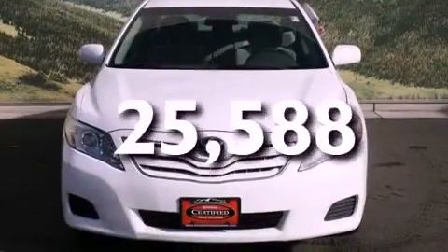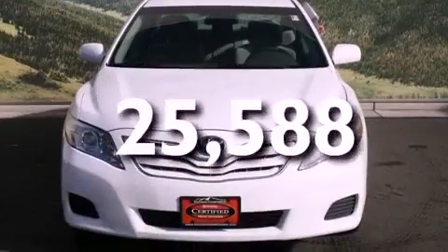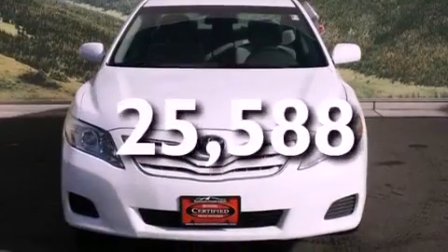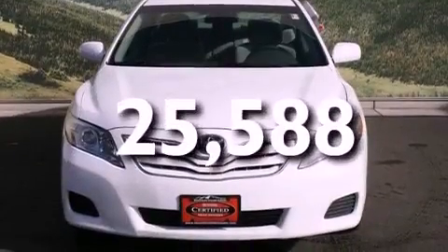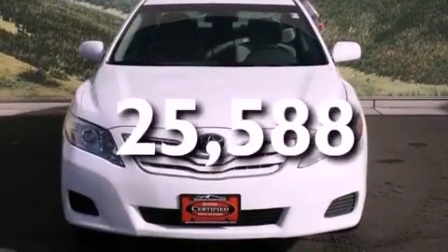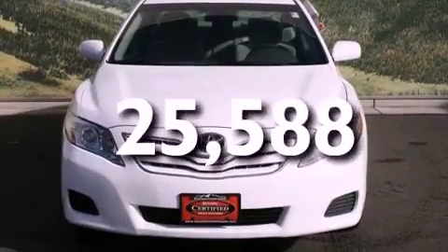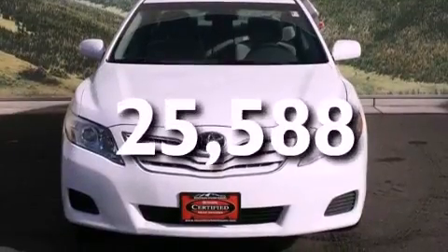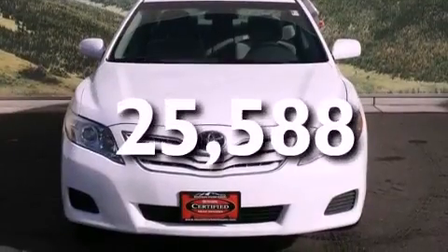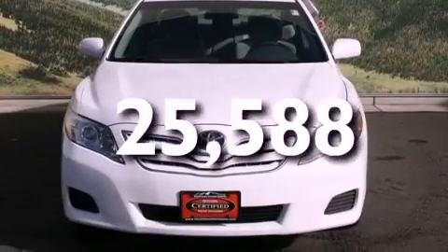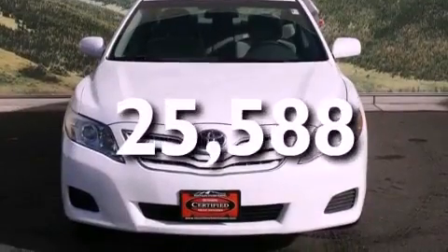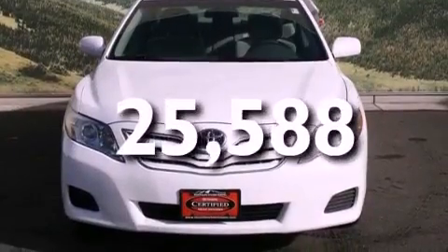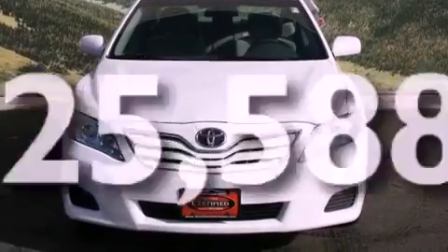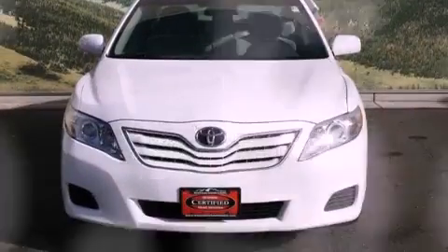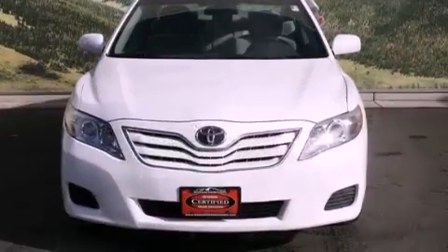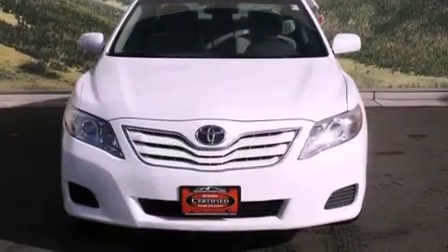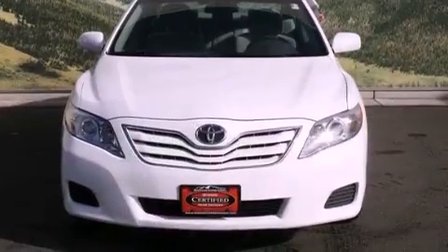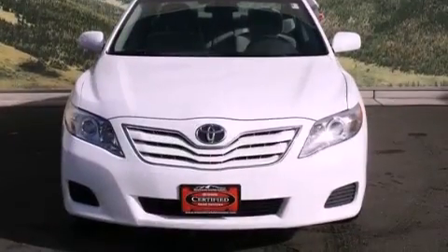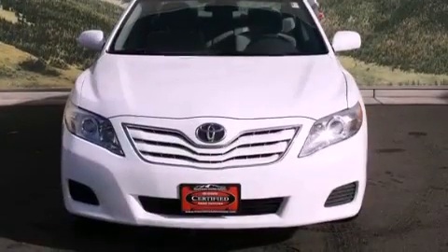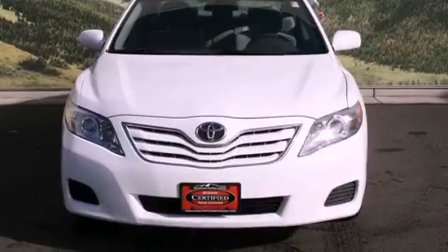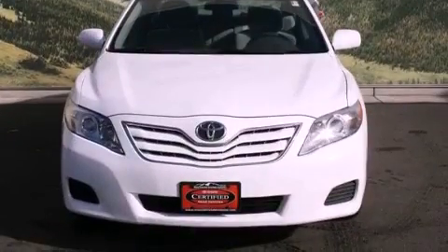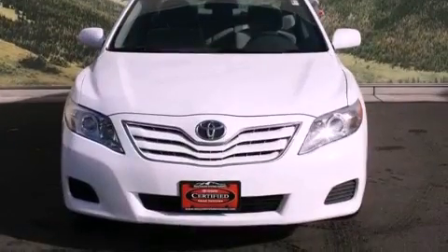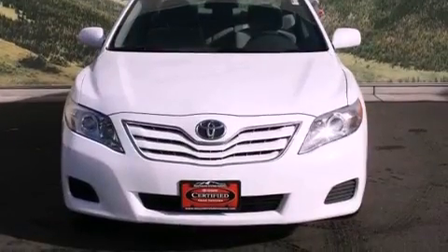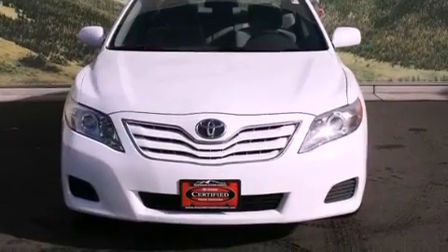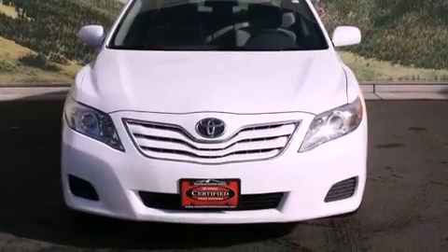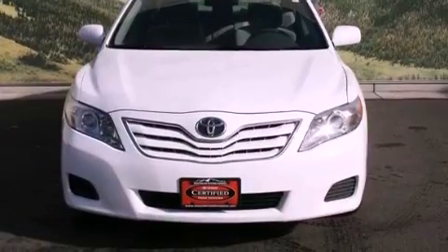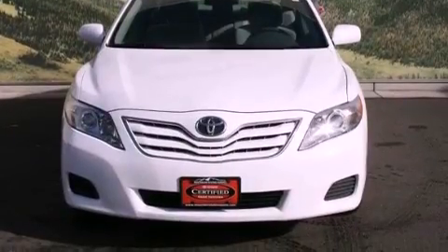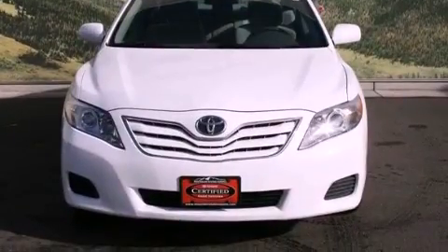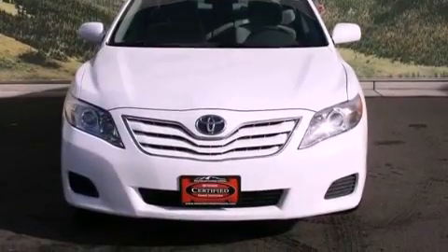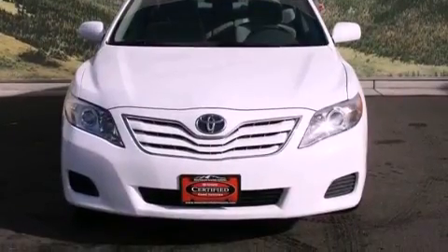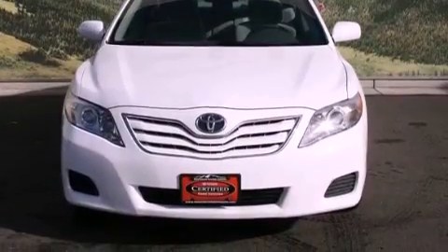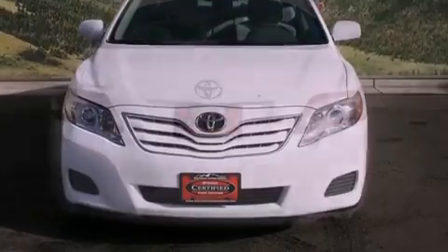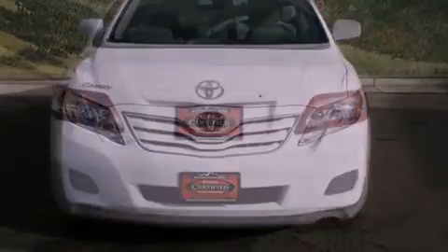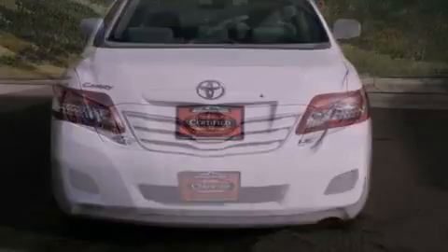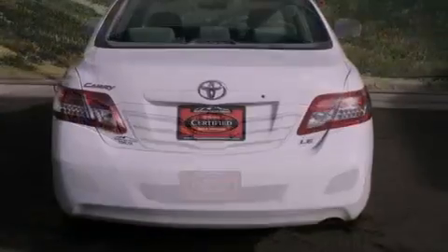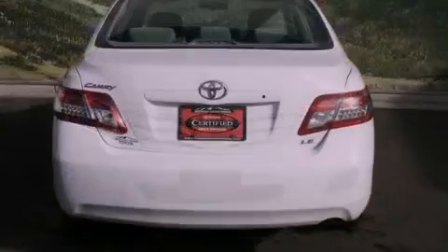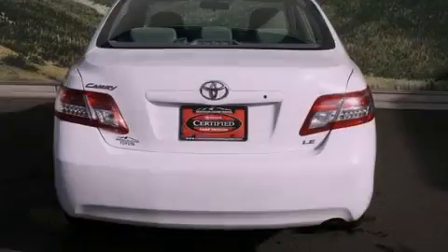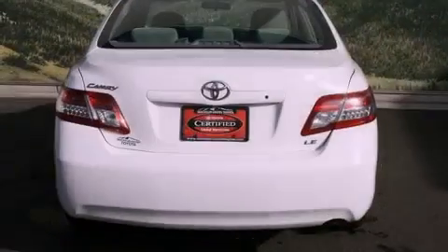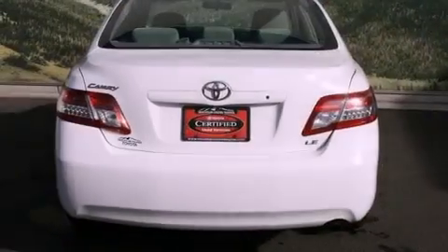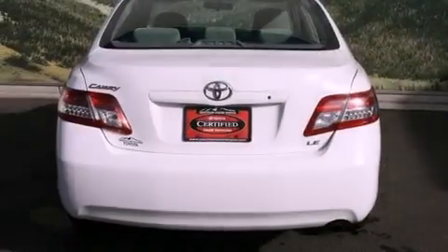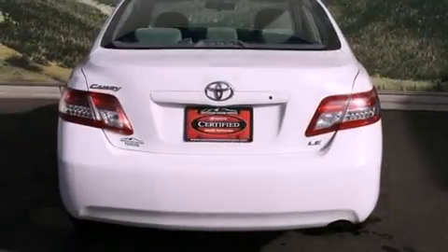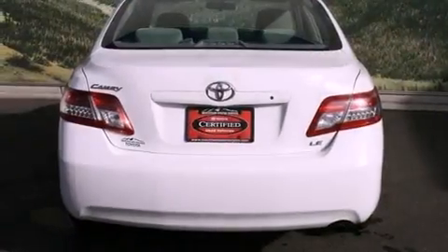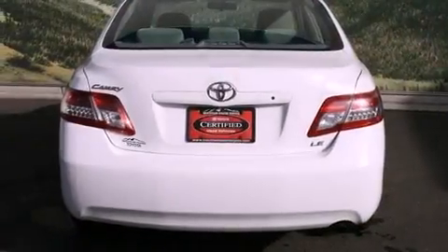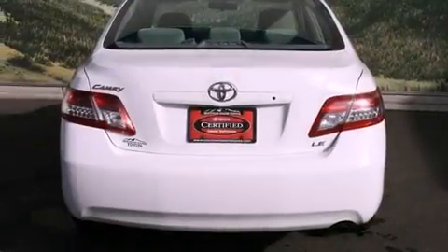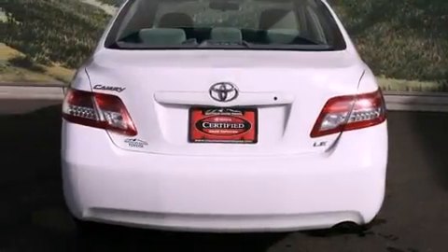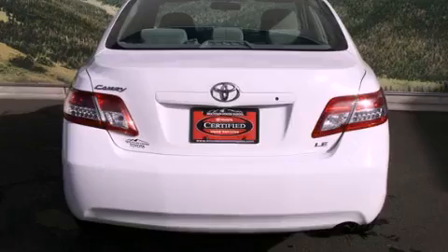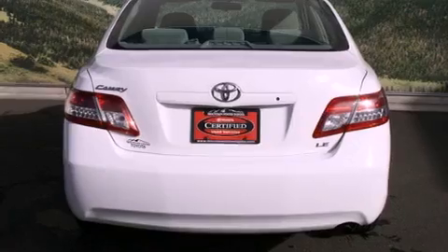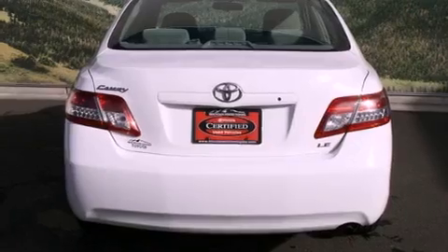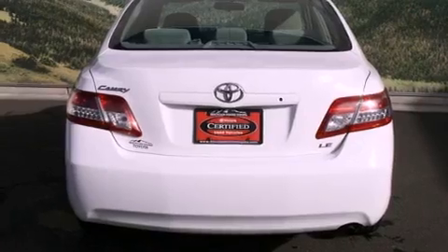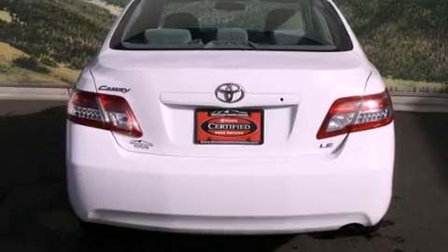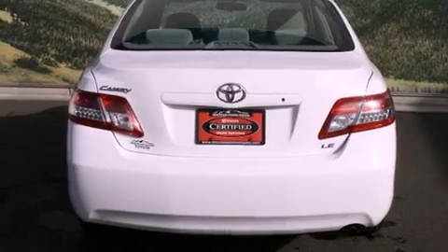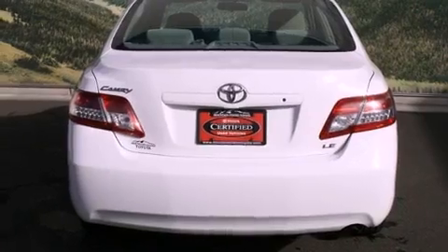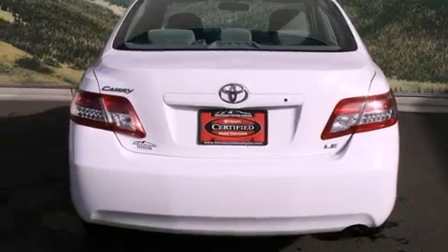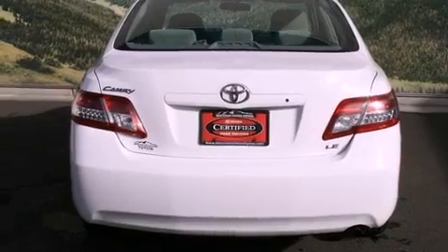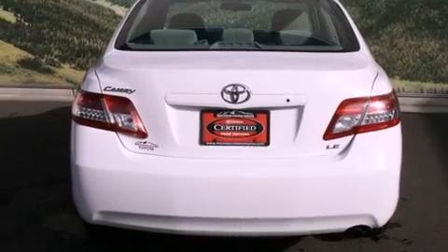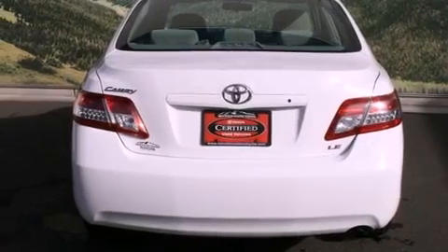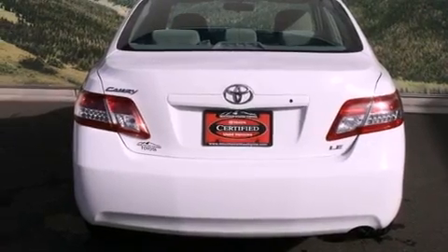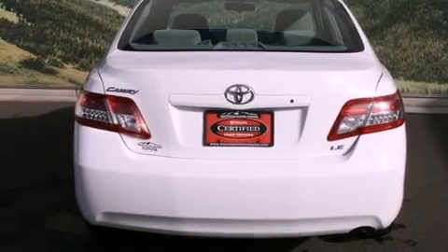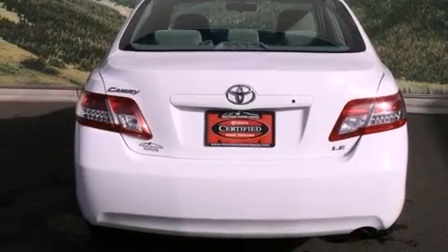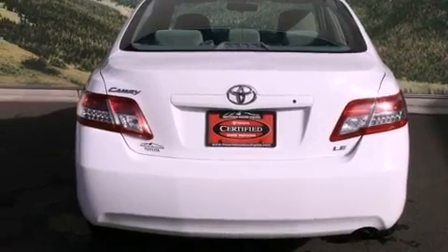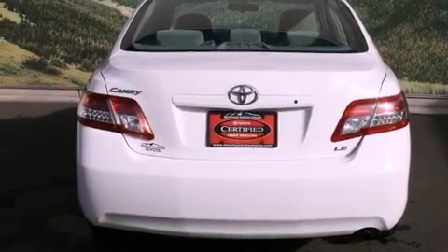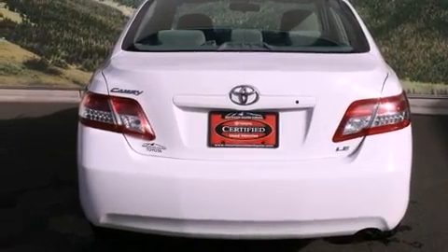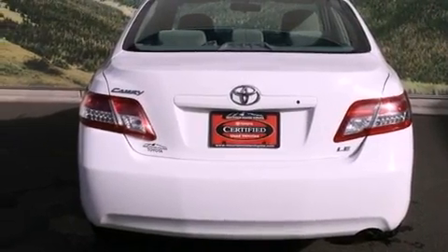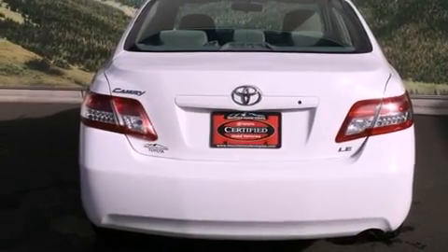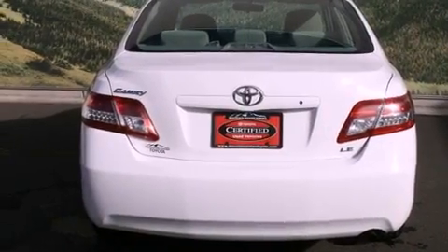With an EPA estimated rating of 32 miles per gallon on the highway, this vehicle pays off in the long run.